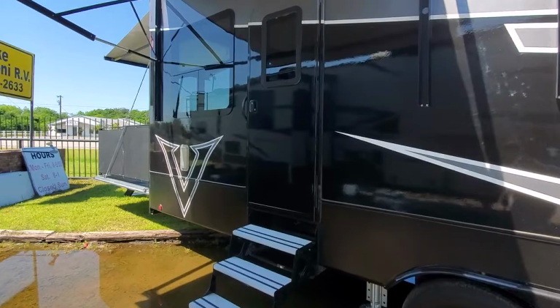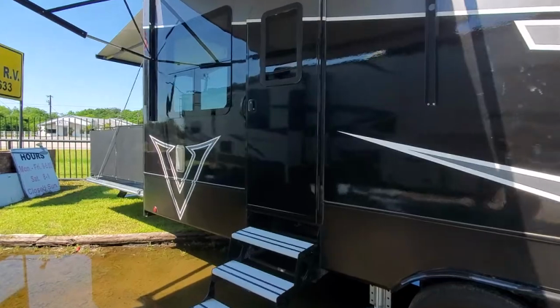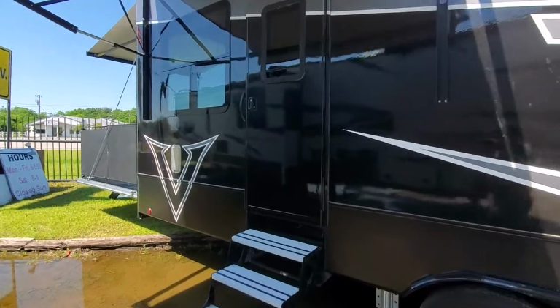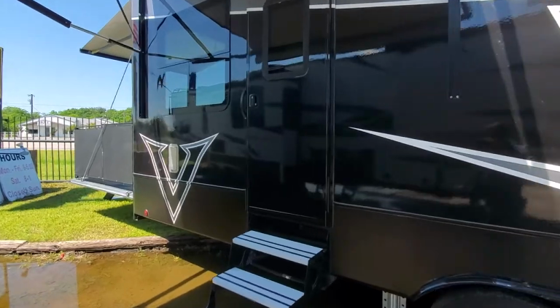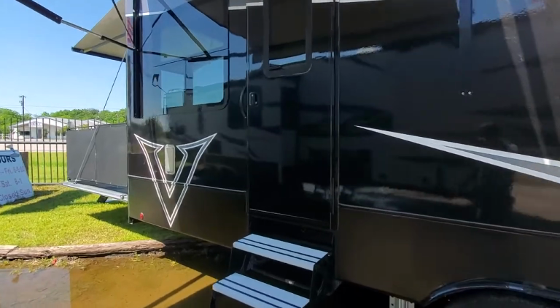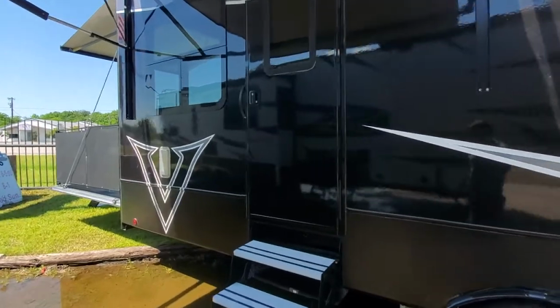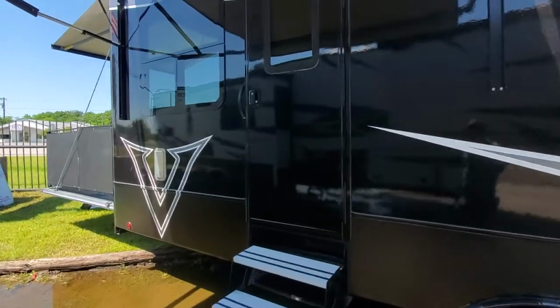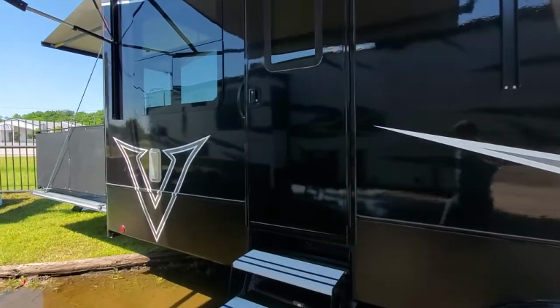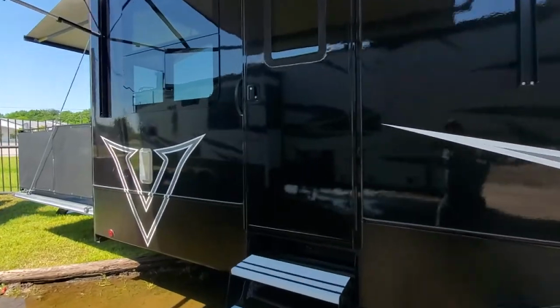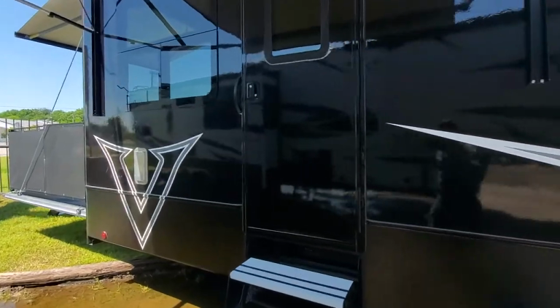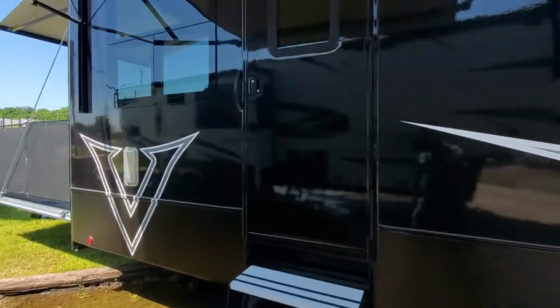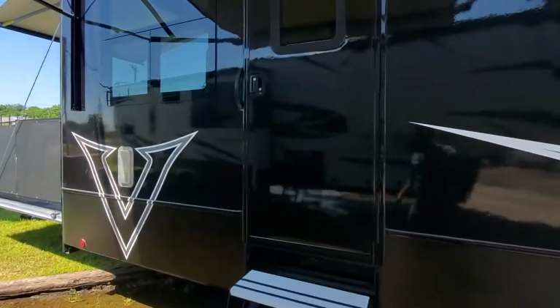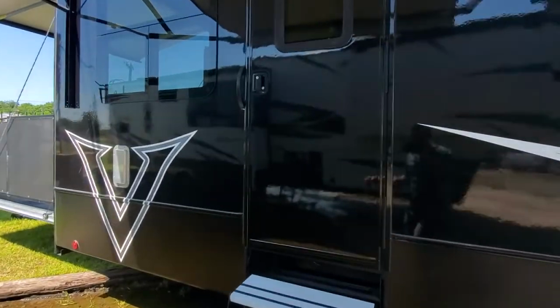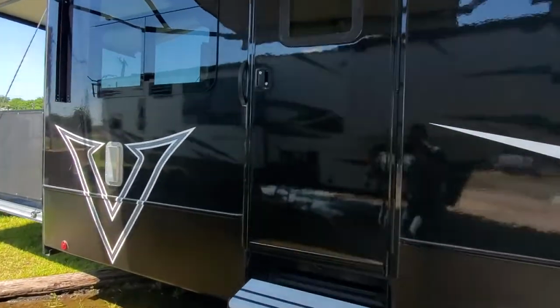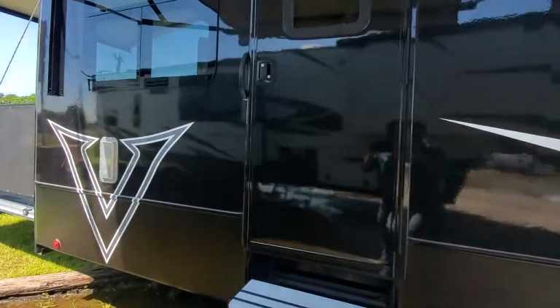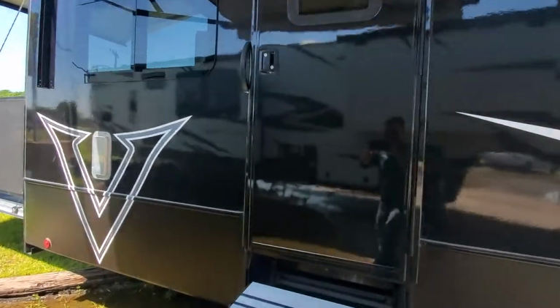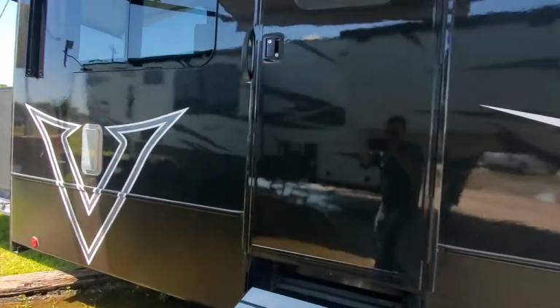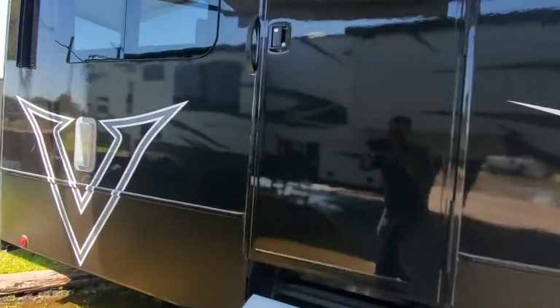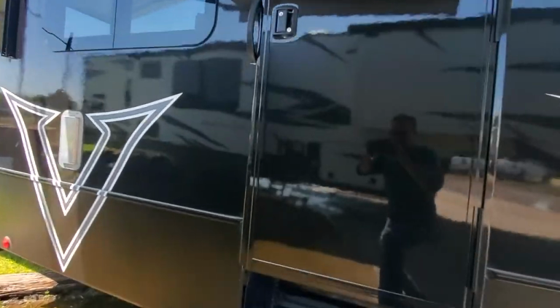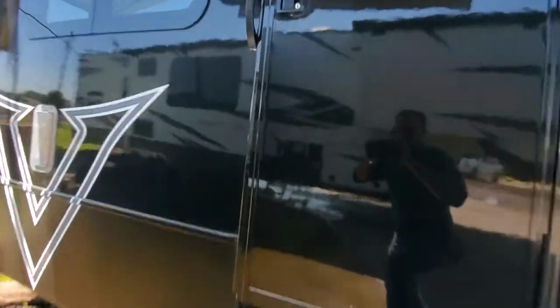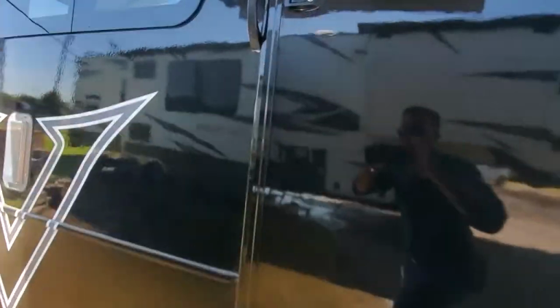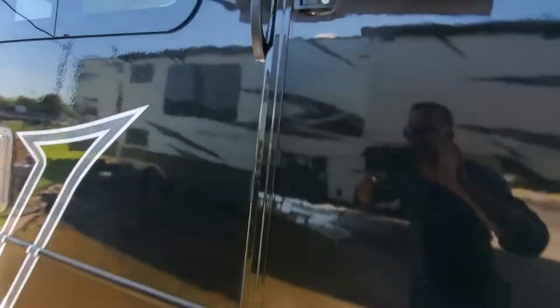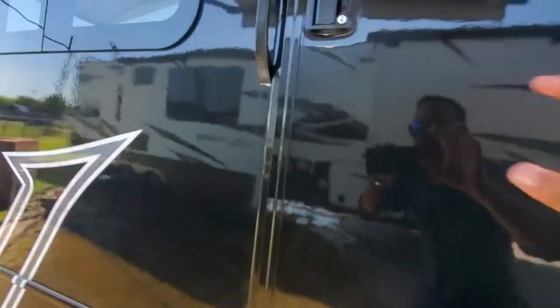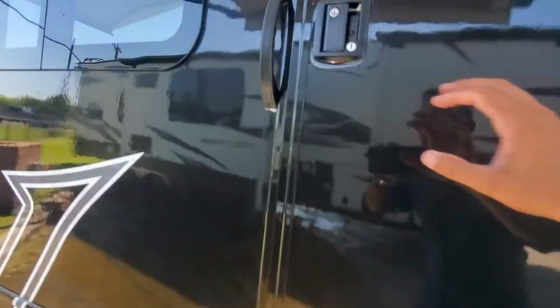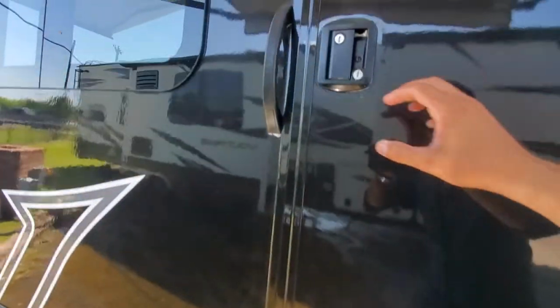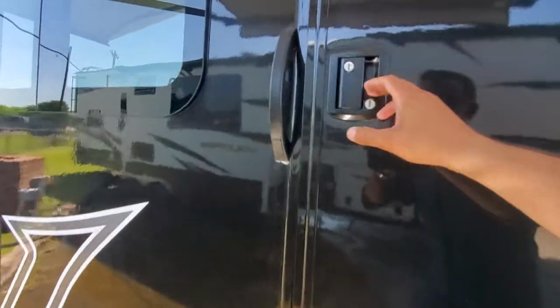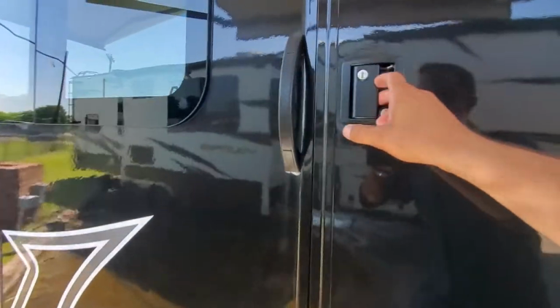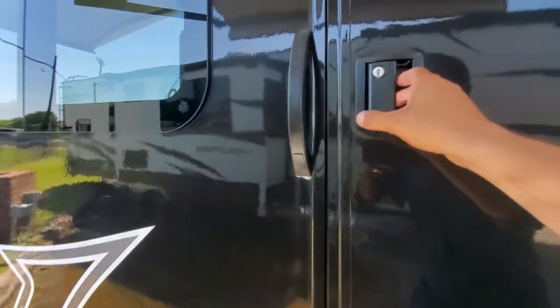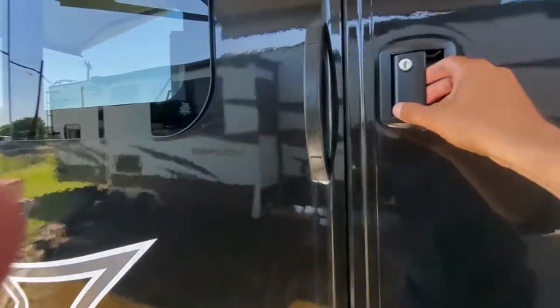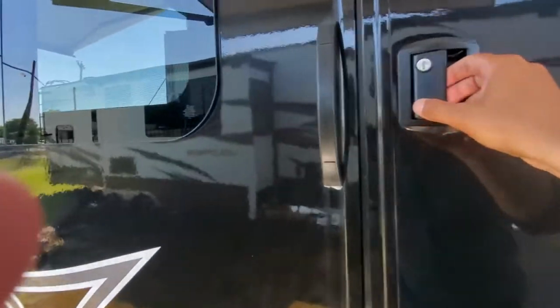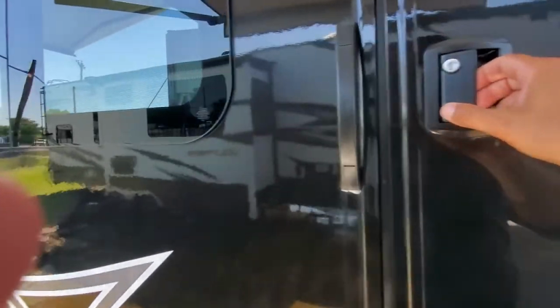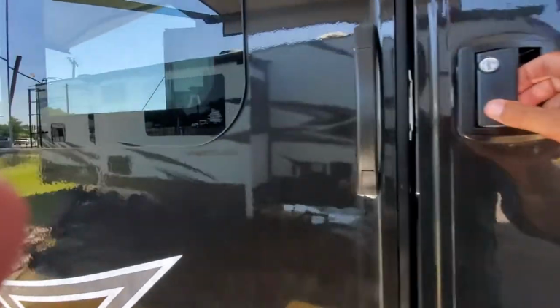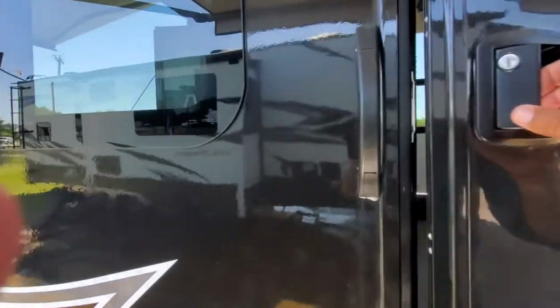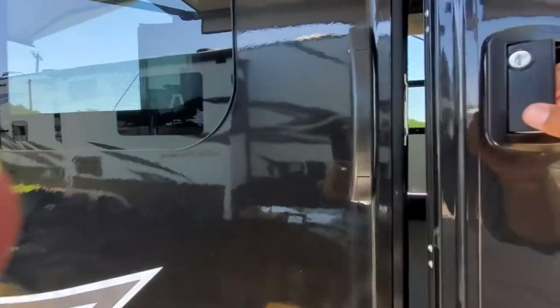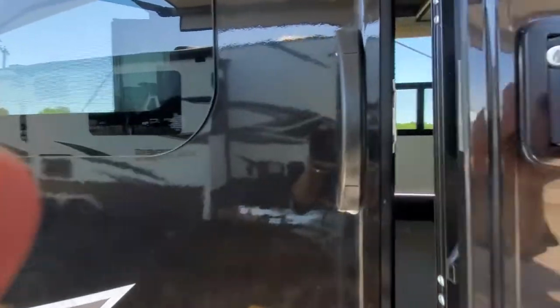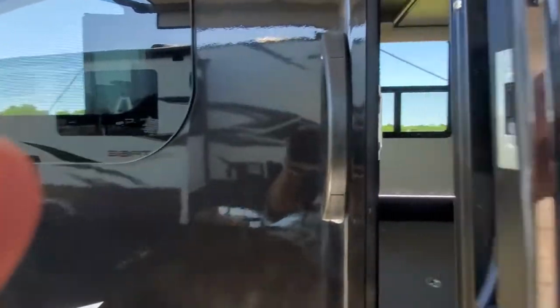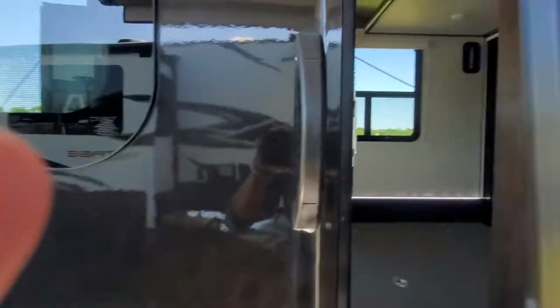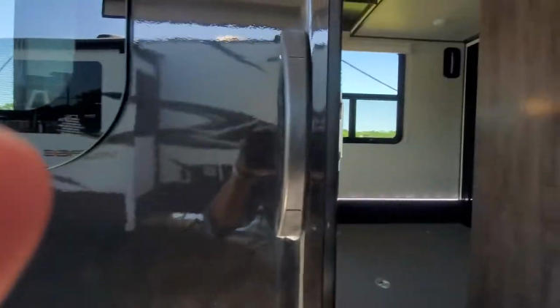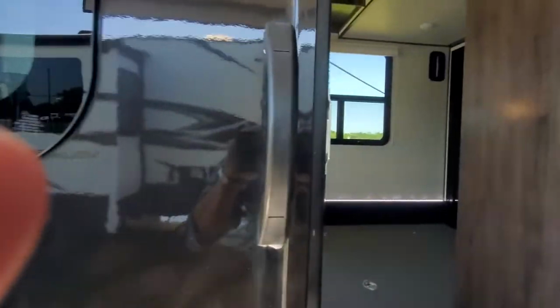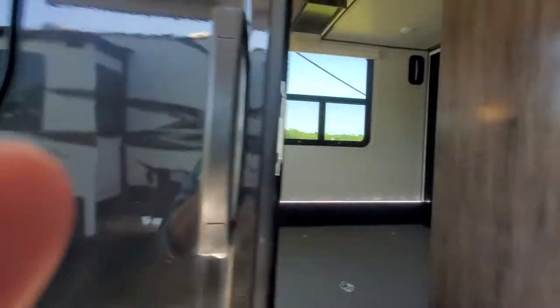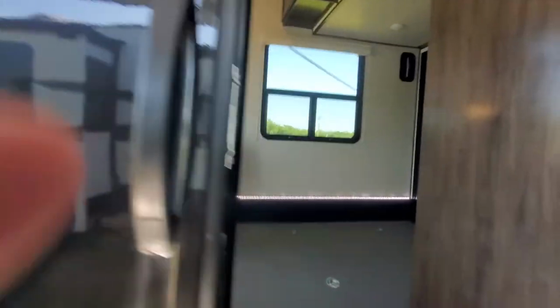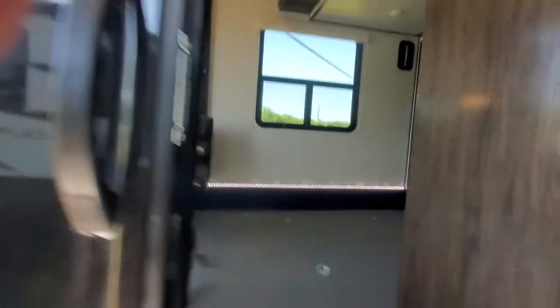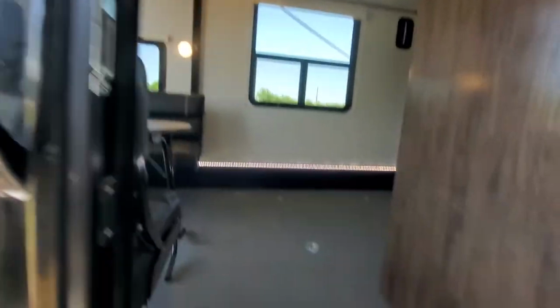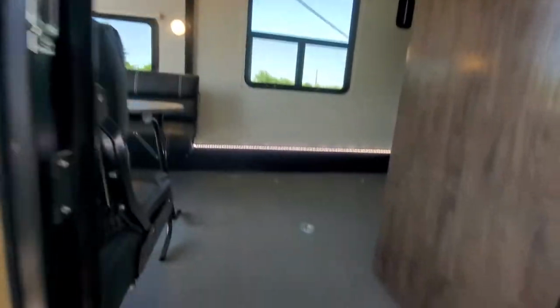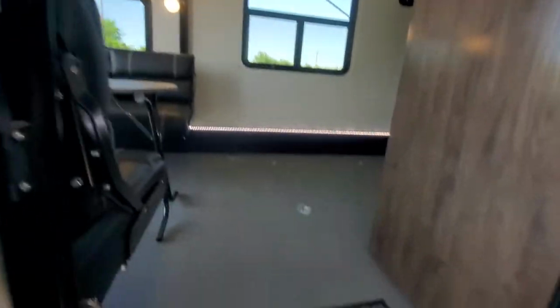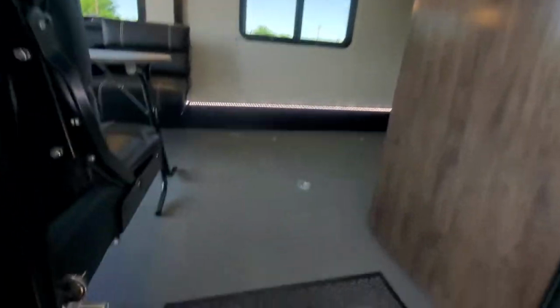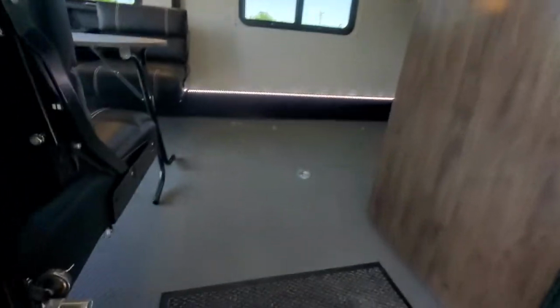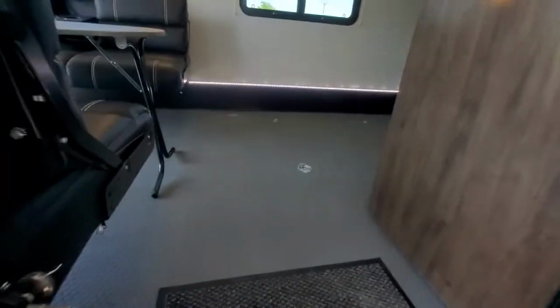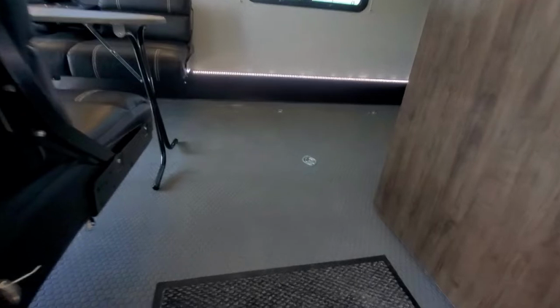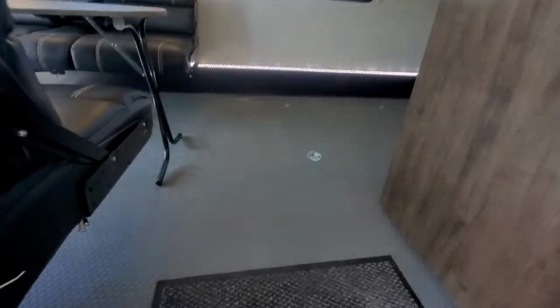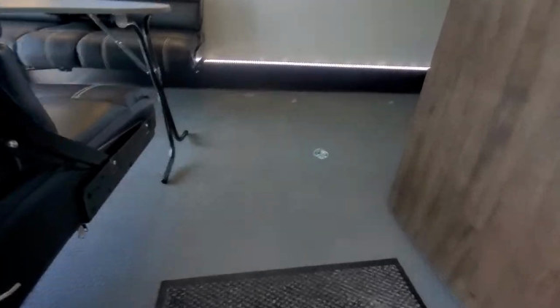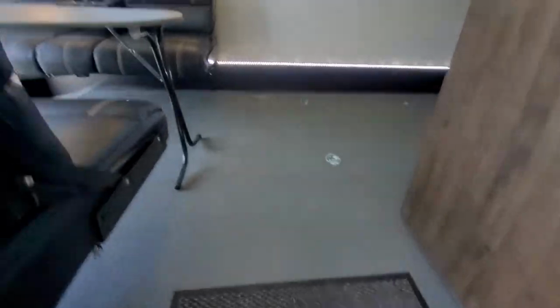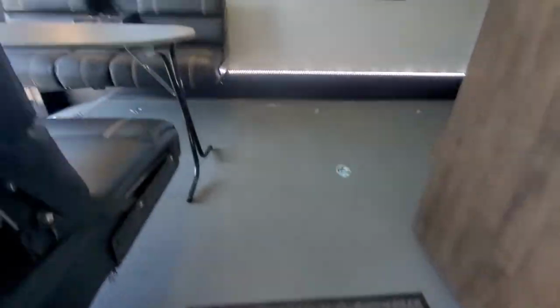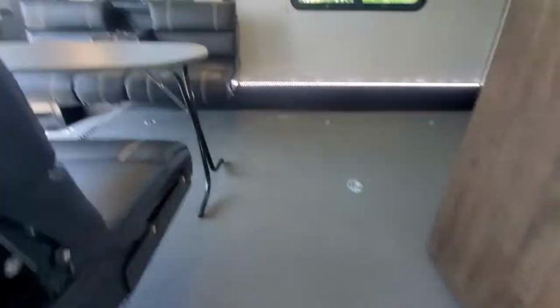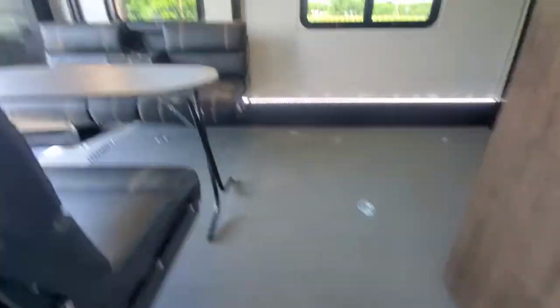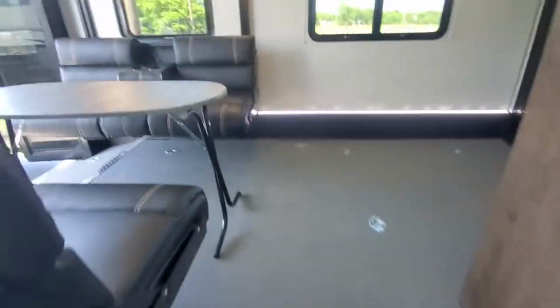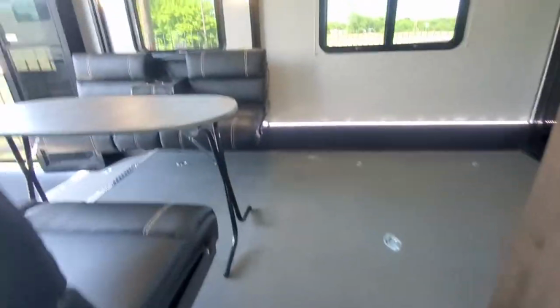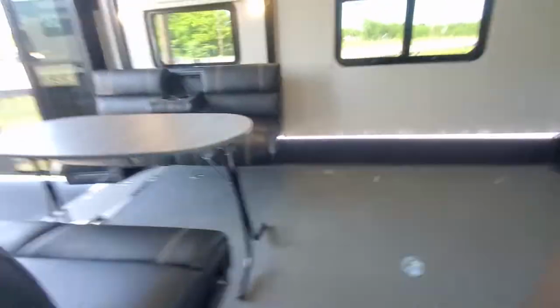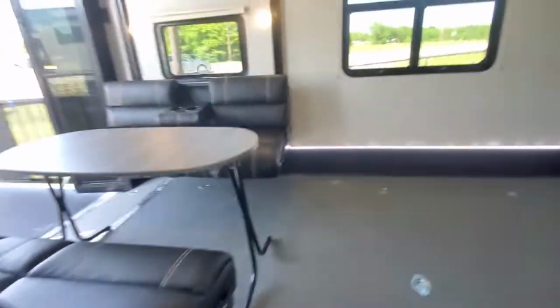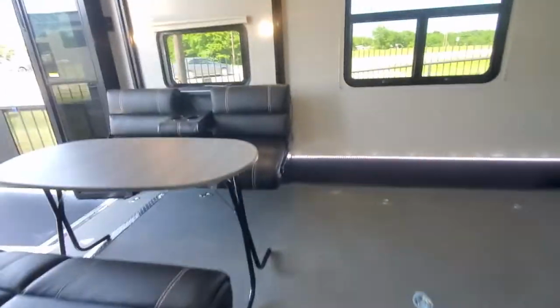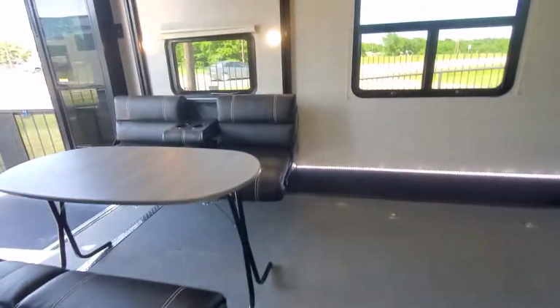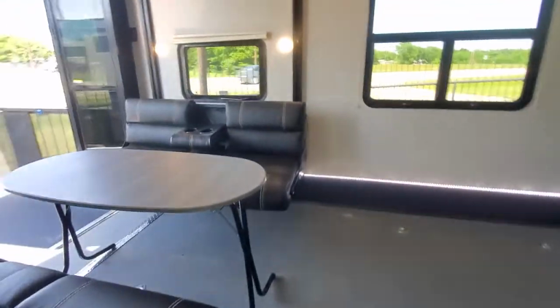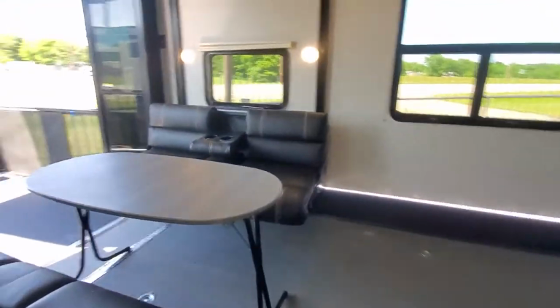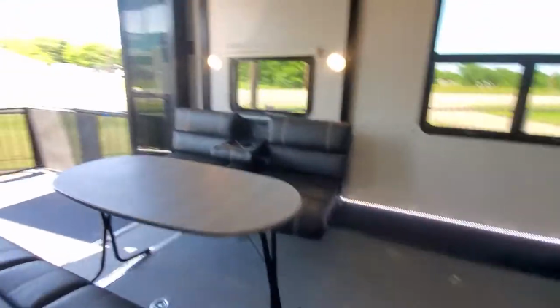The outside kitchen has a pull-out stove, TV, and a good-sized mini fridge. The rear entrance has steps that fold up under the trailer so that you can have as much cargo space as possible.